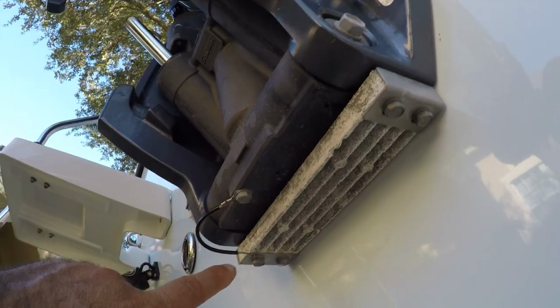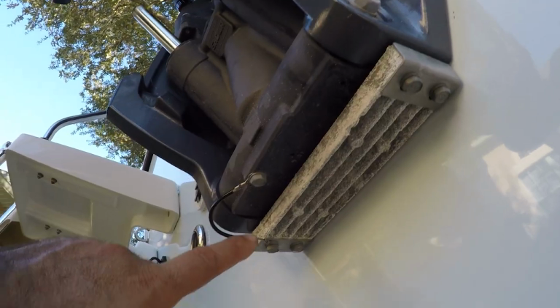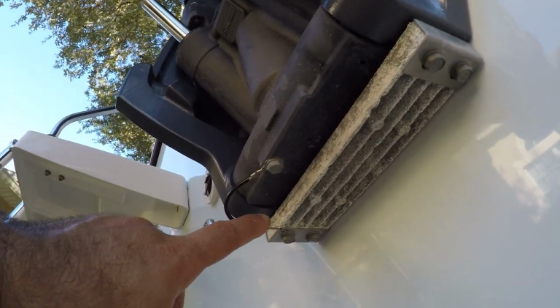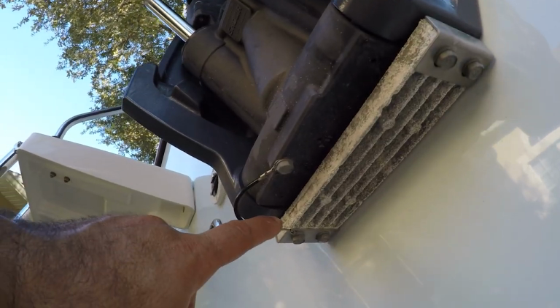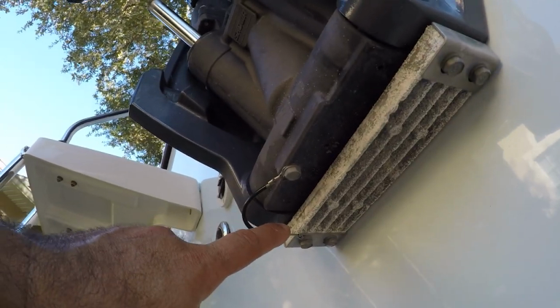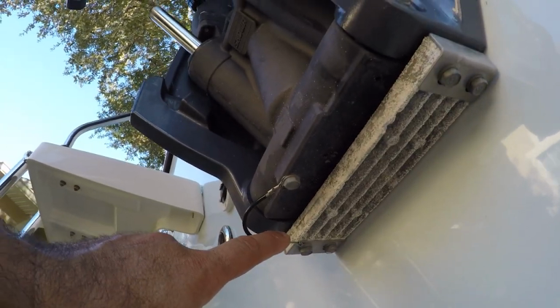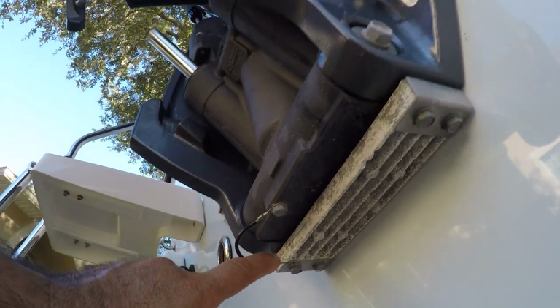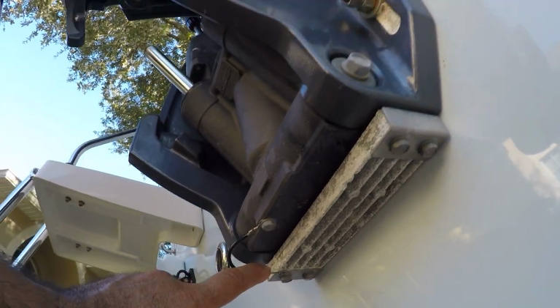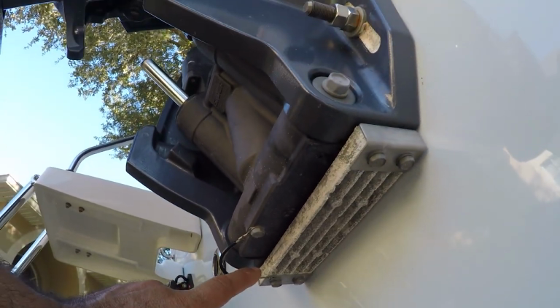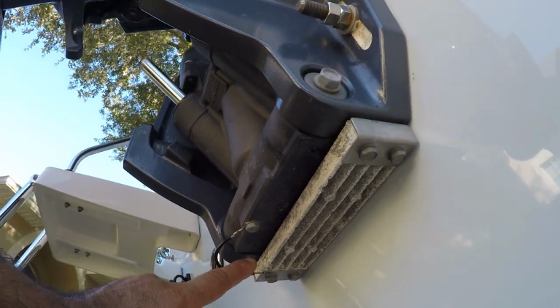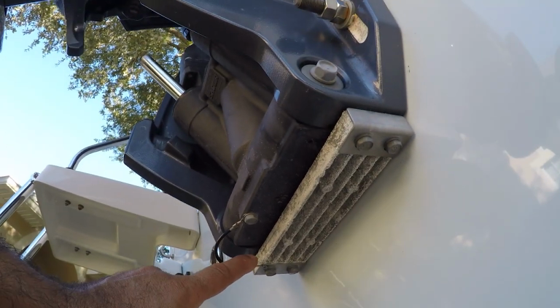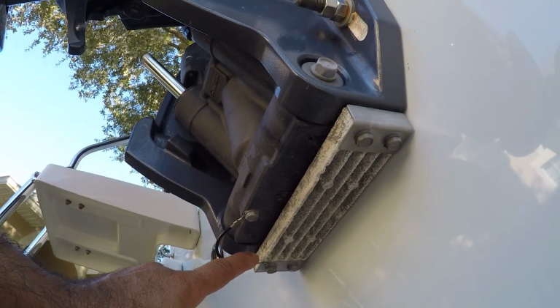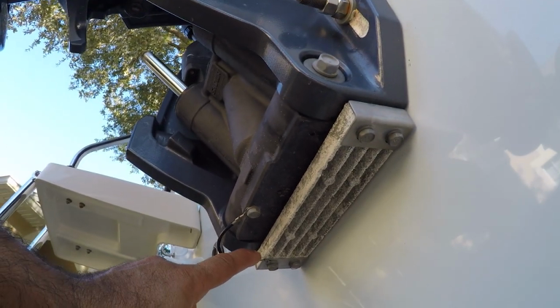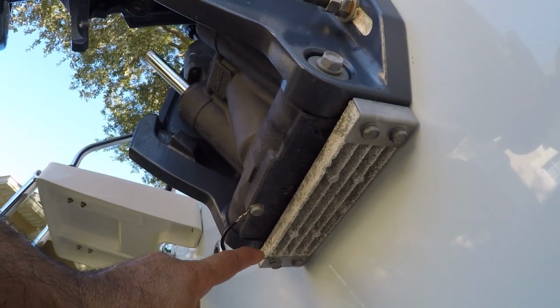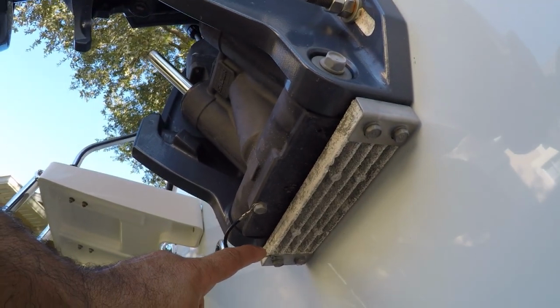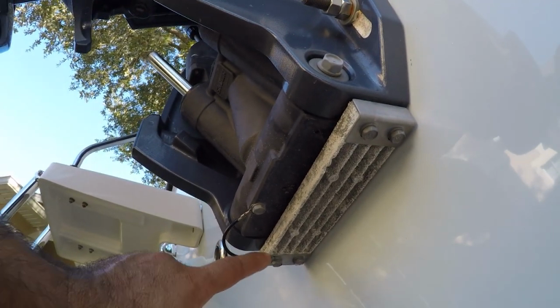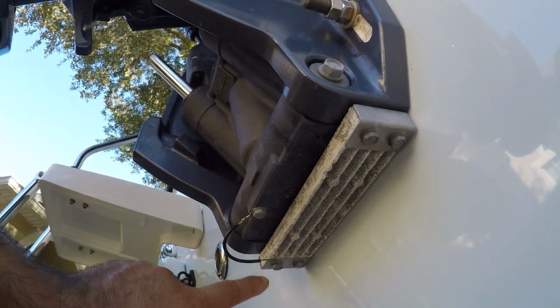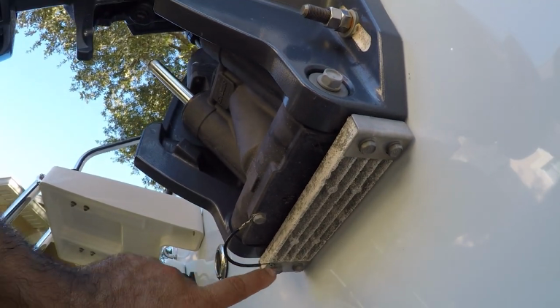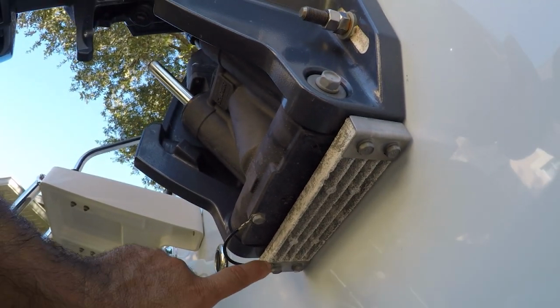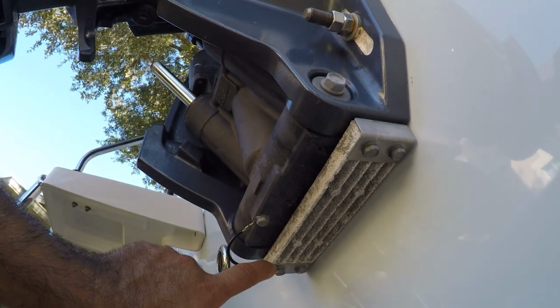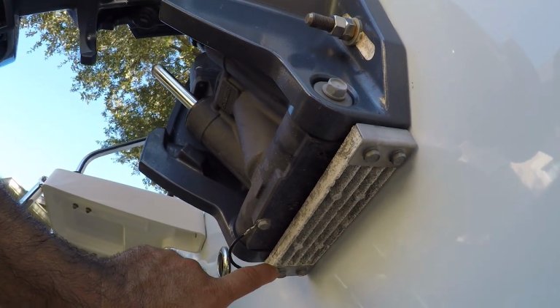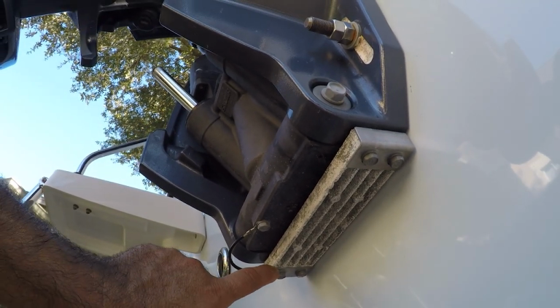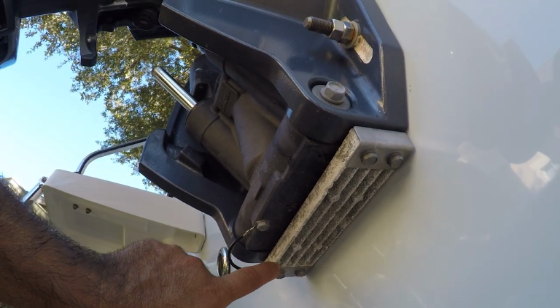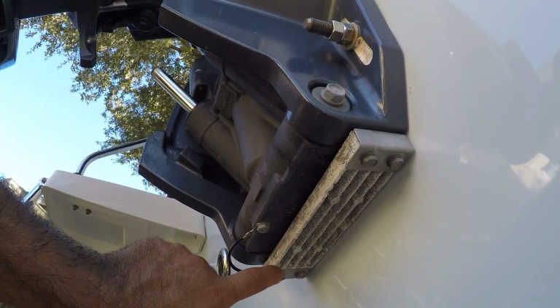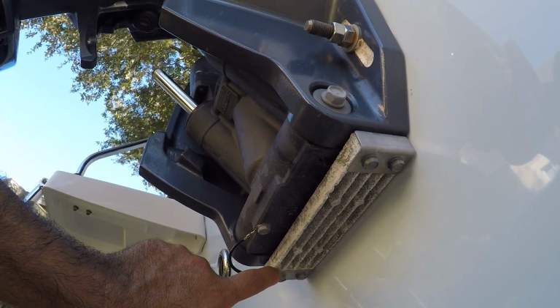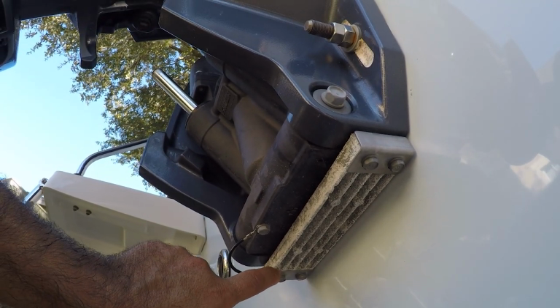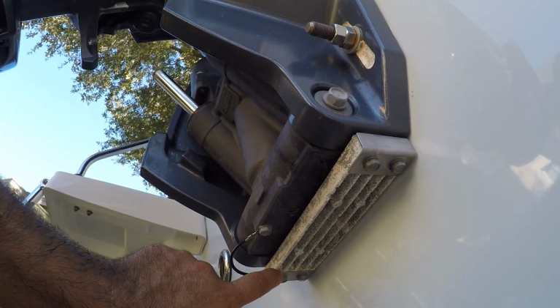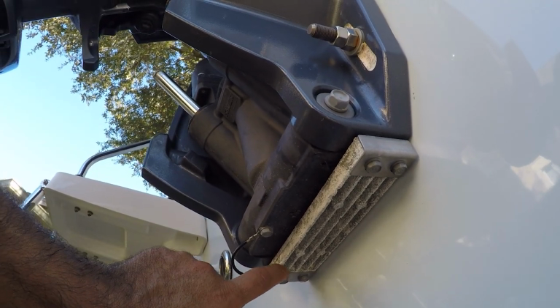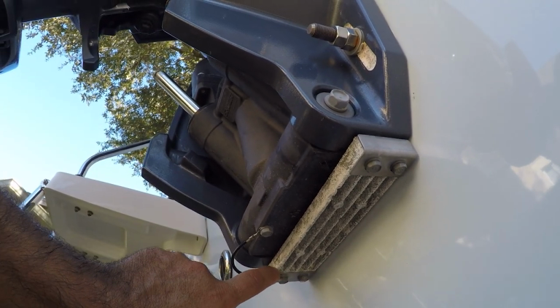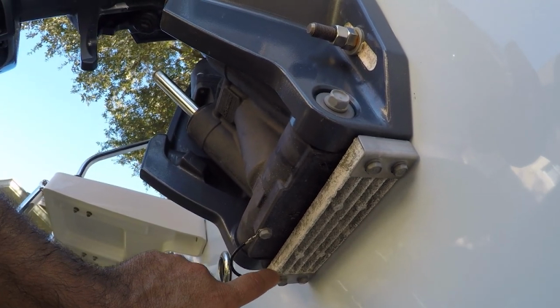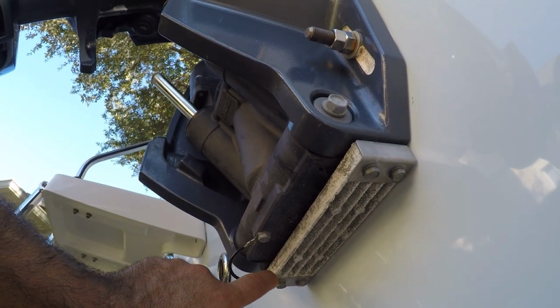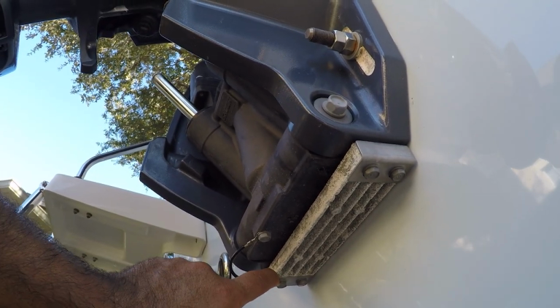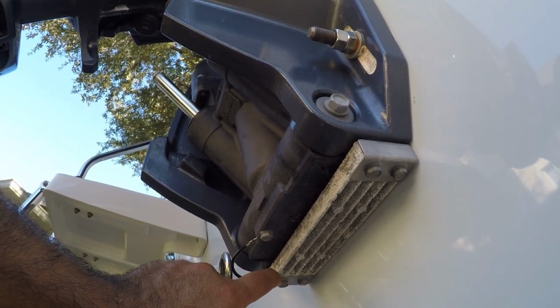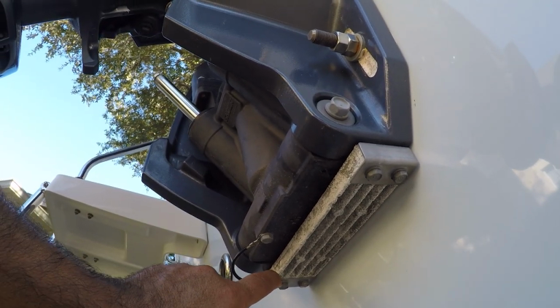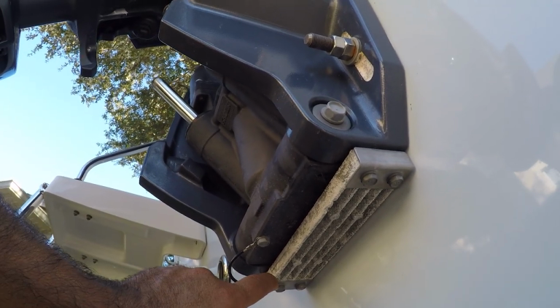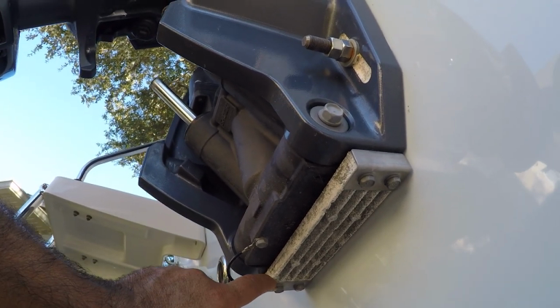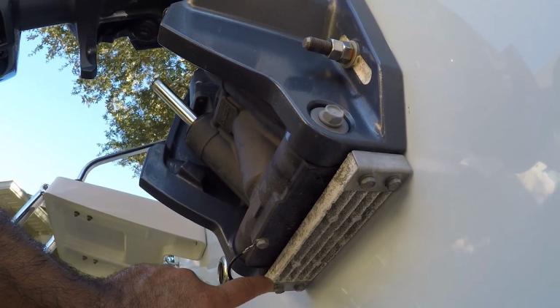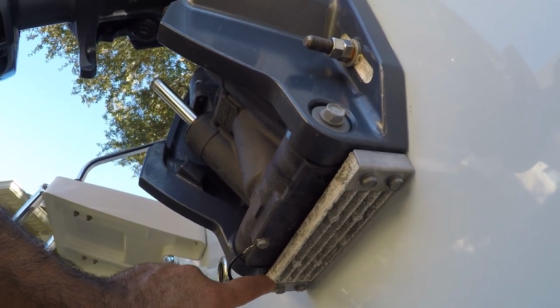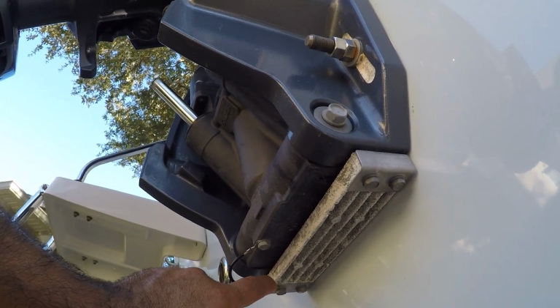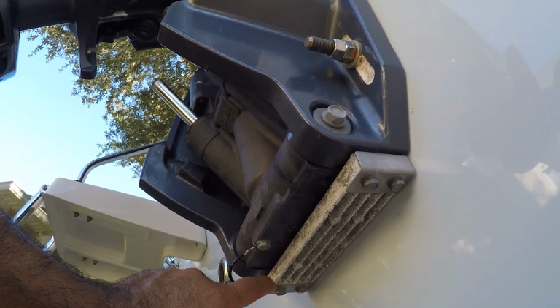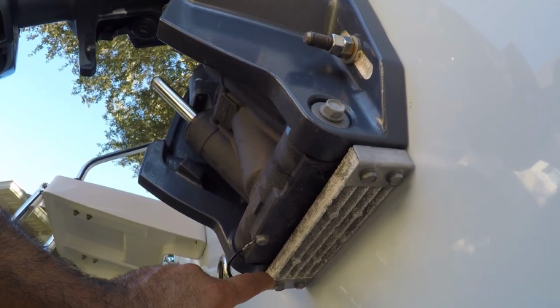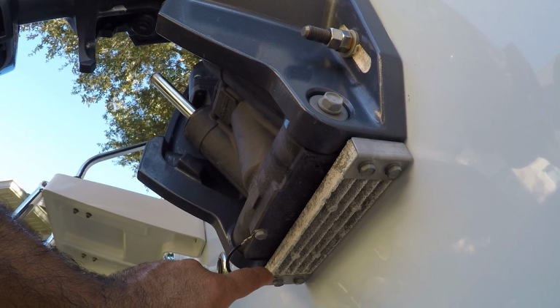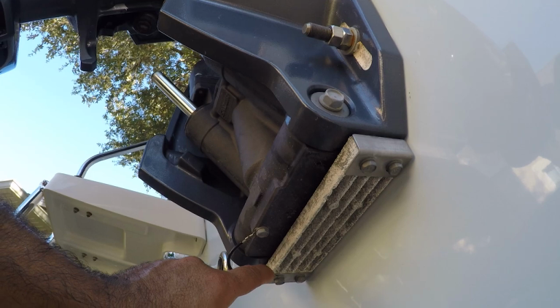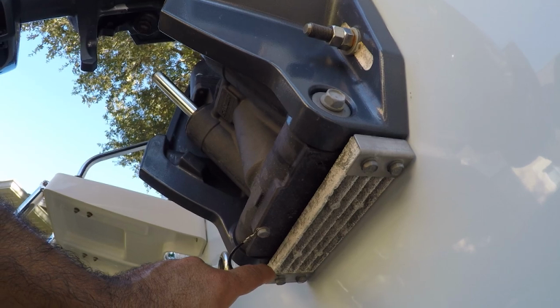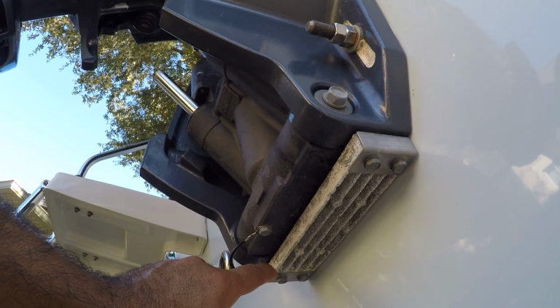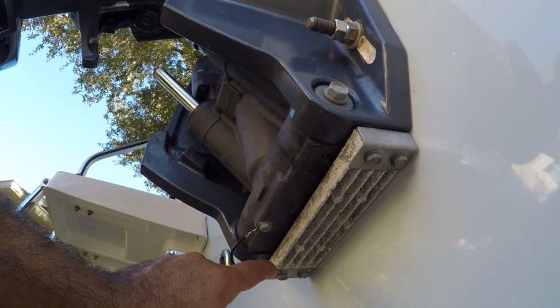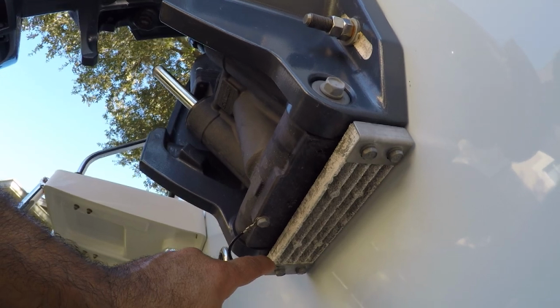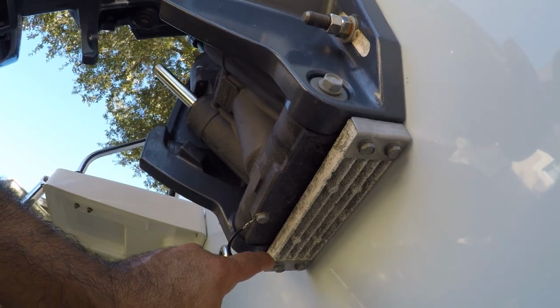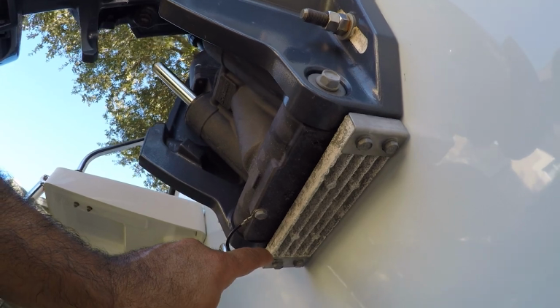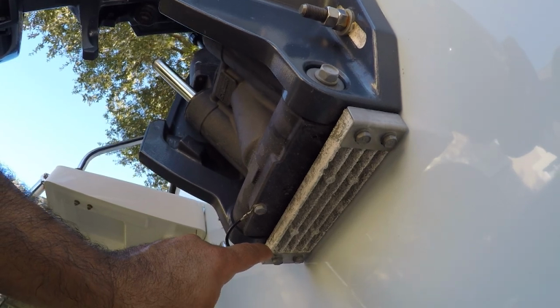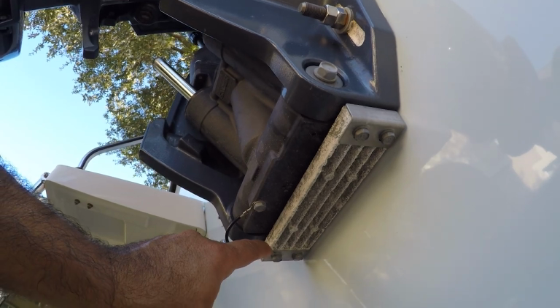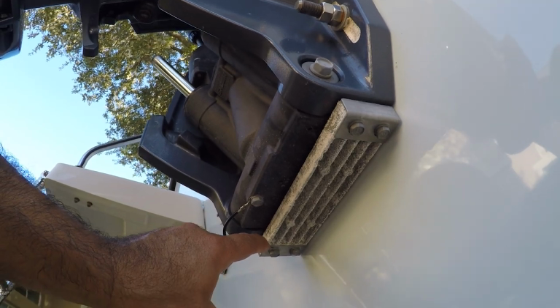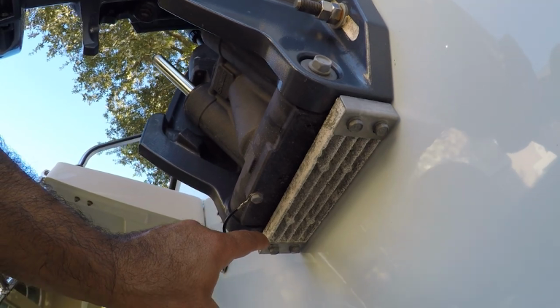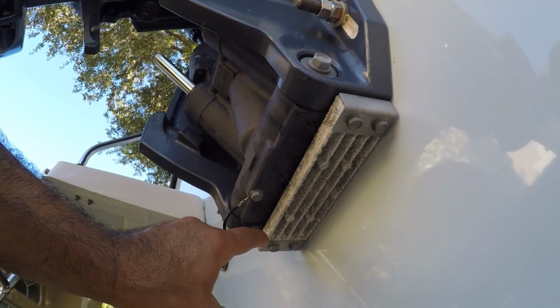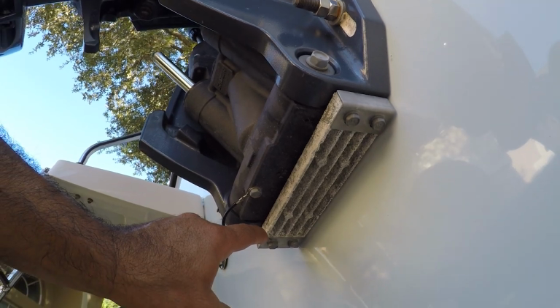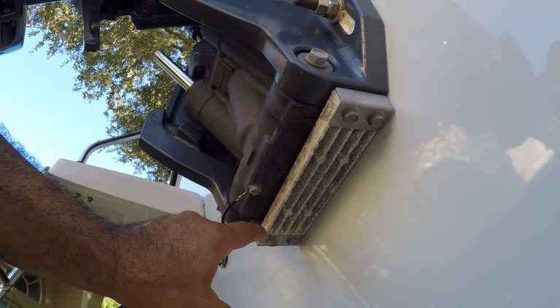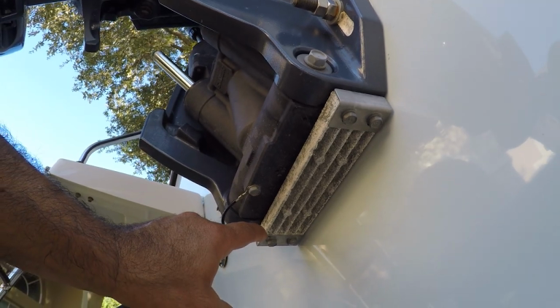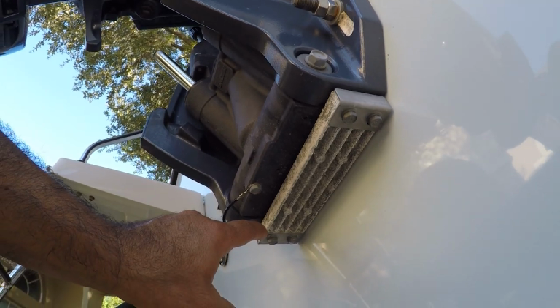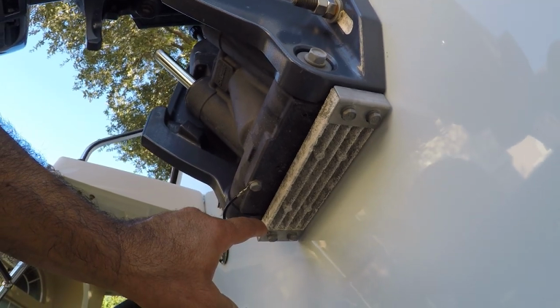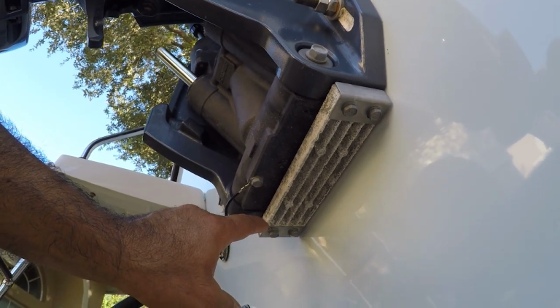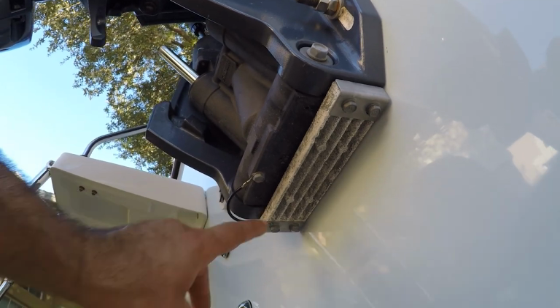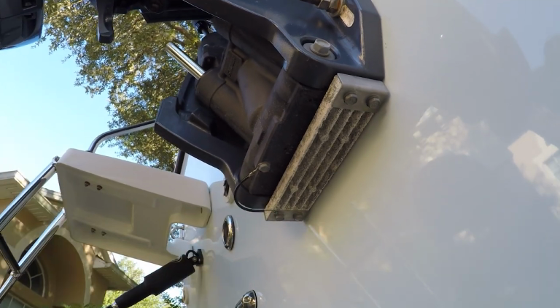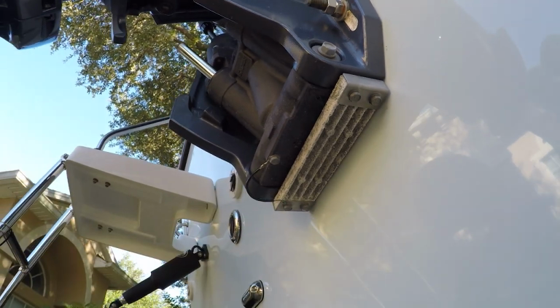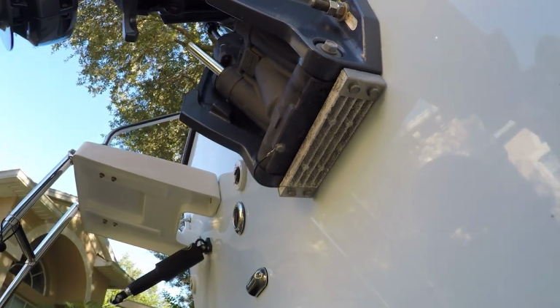This second anode has four bolts. There's also a ground cable attached right here, so we can't forget to reconnect that cable when we're done.